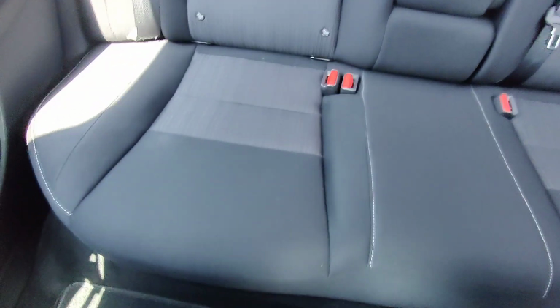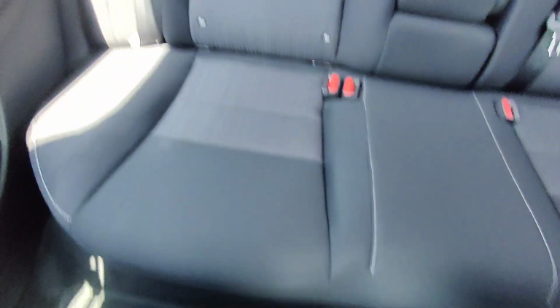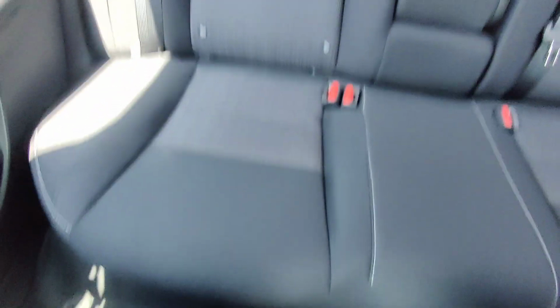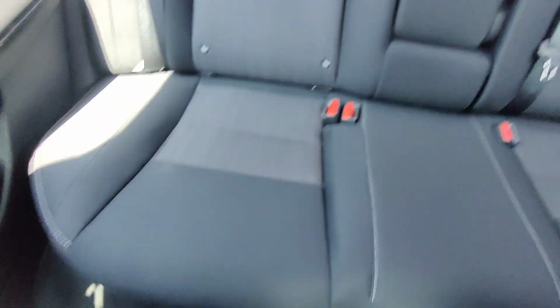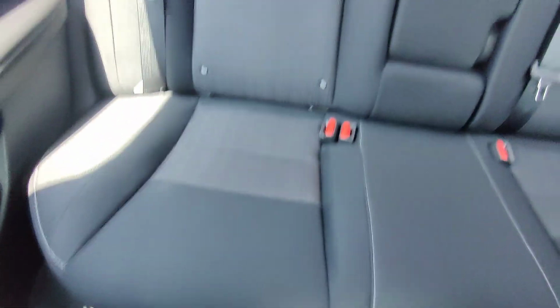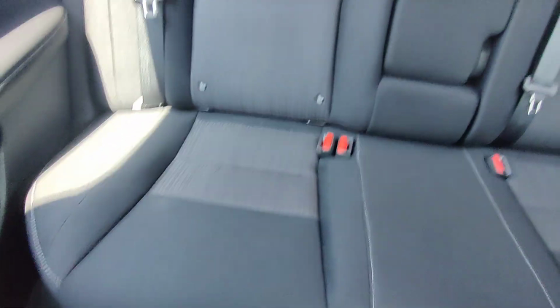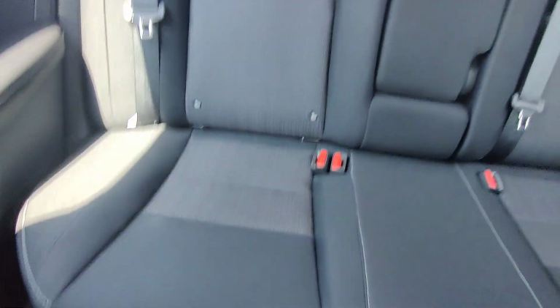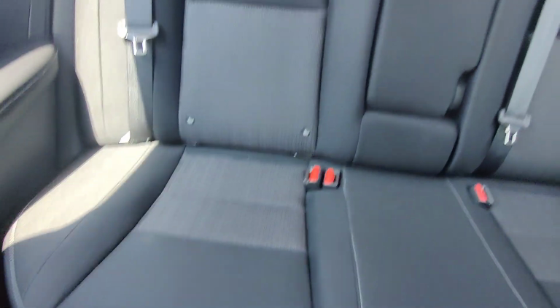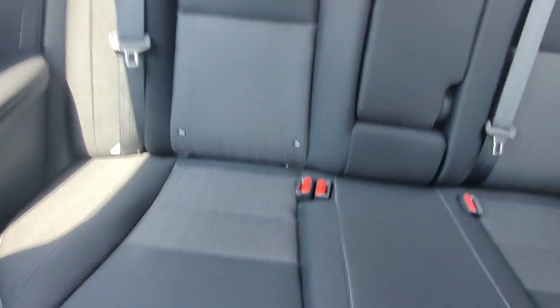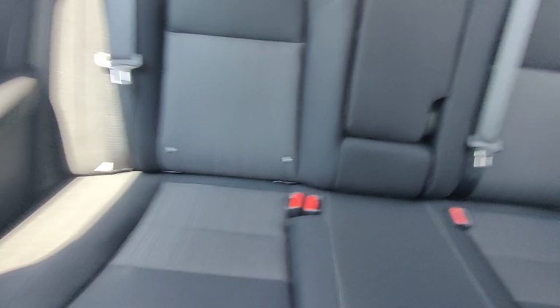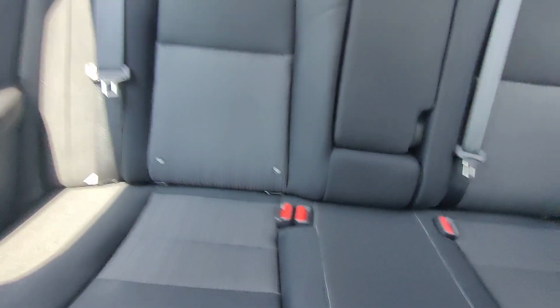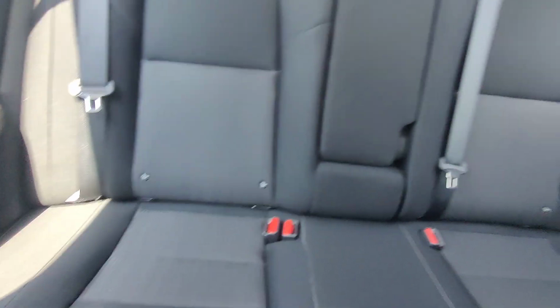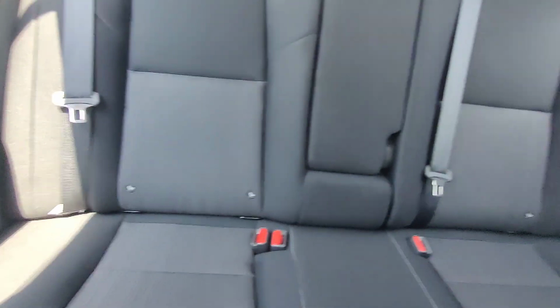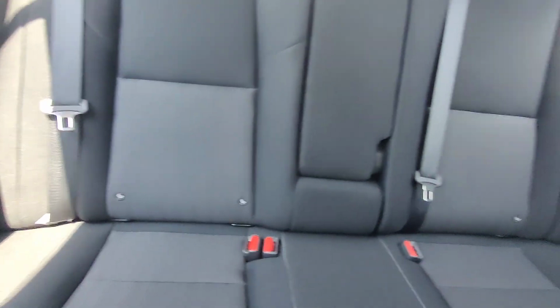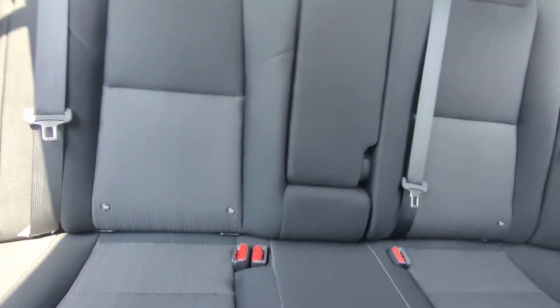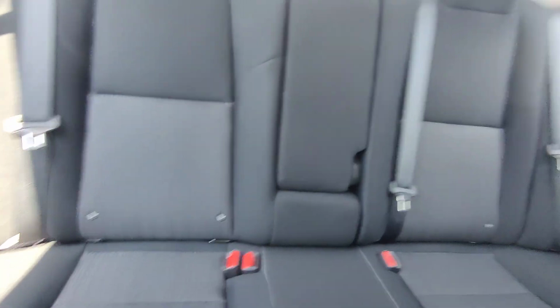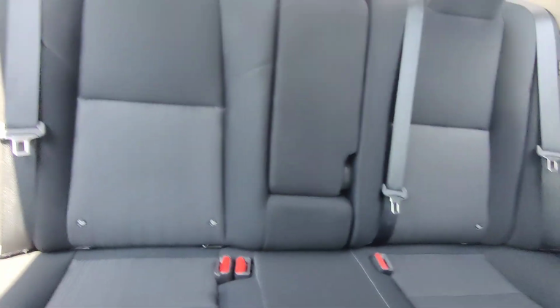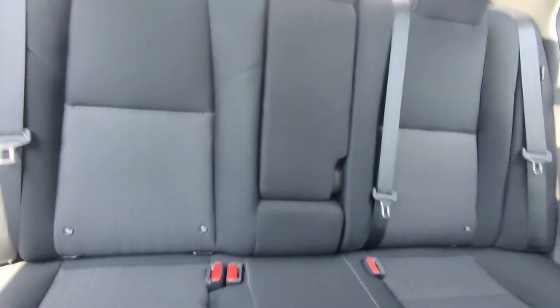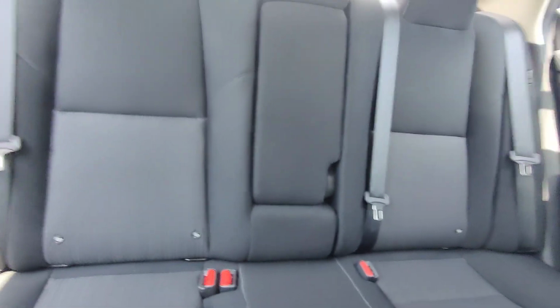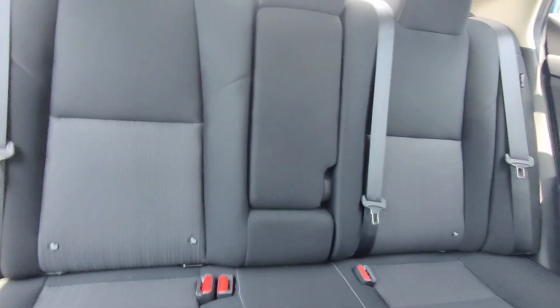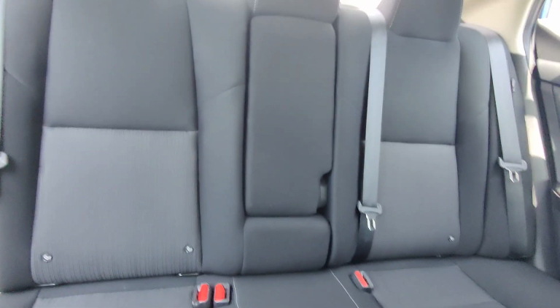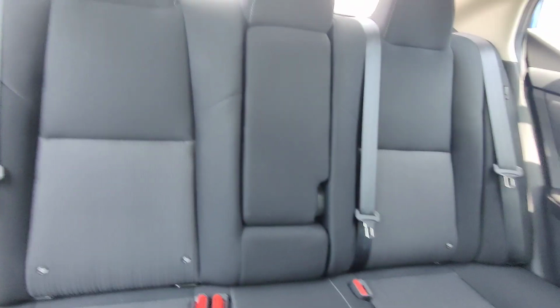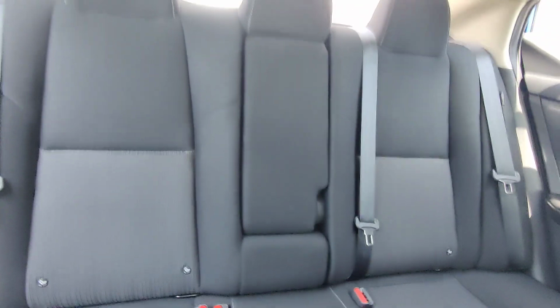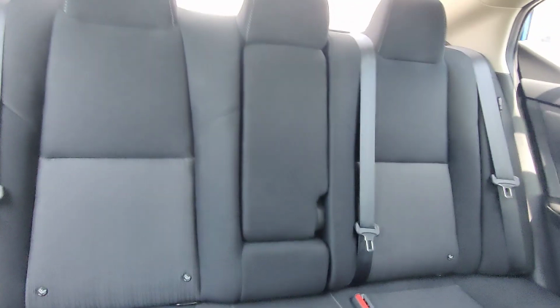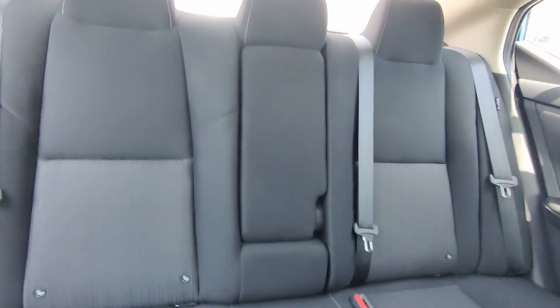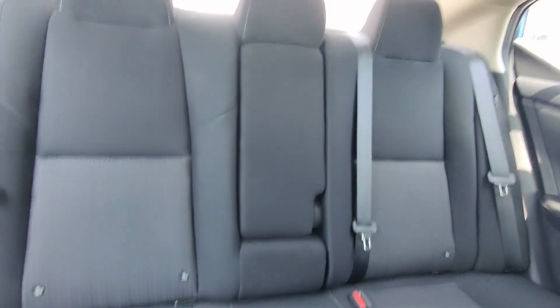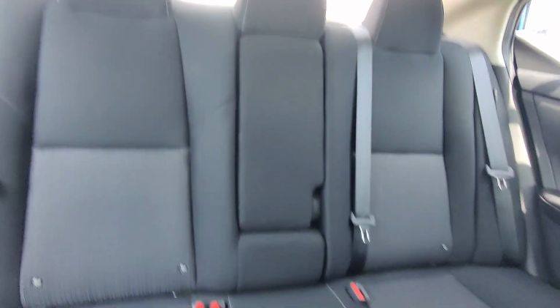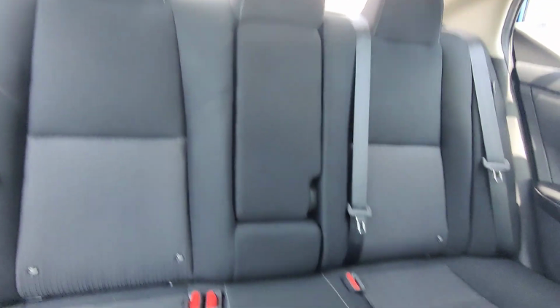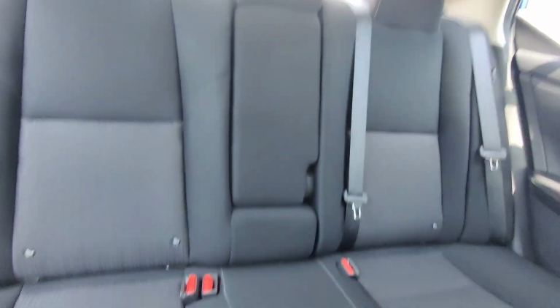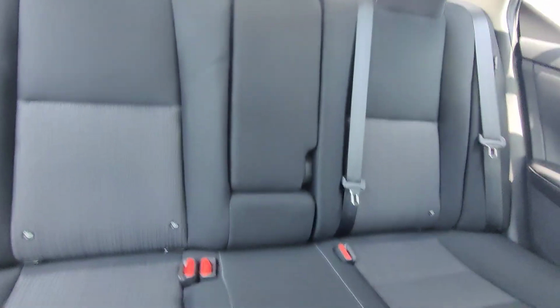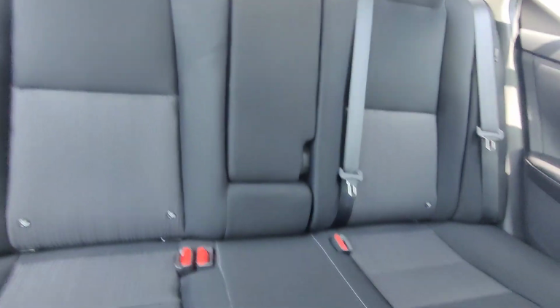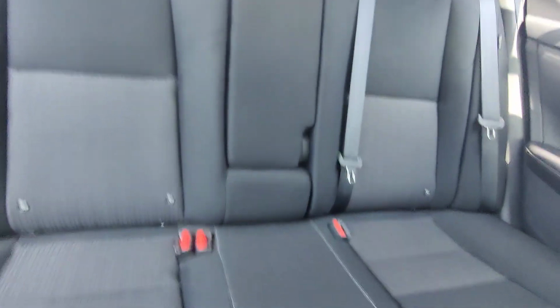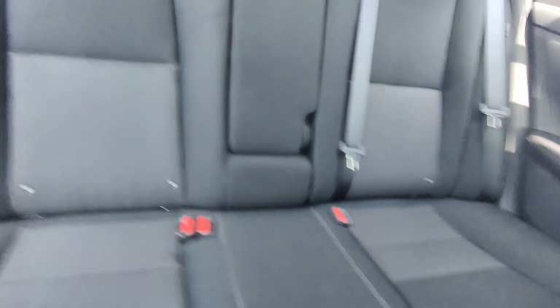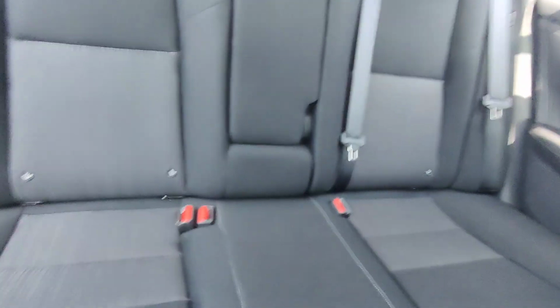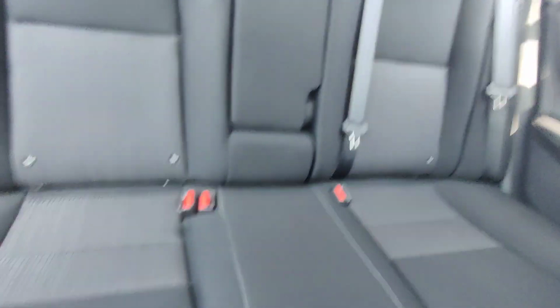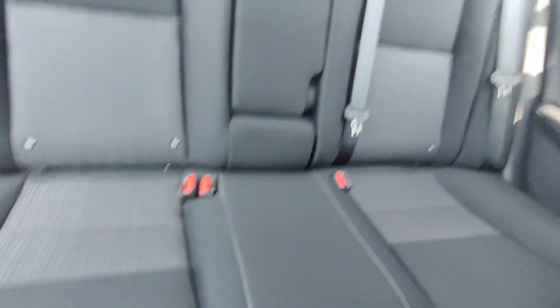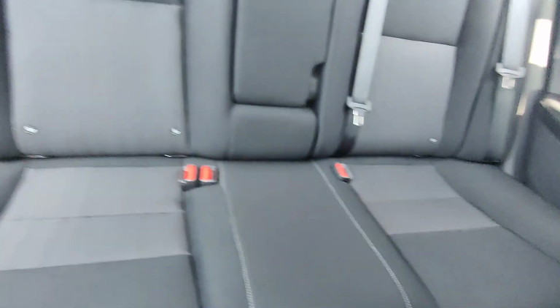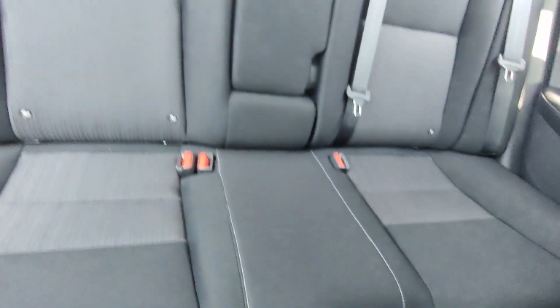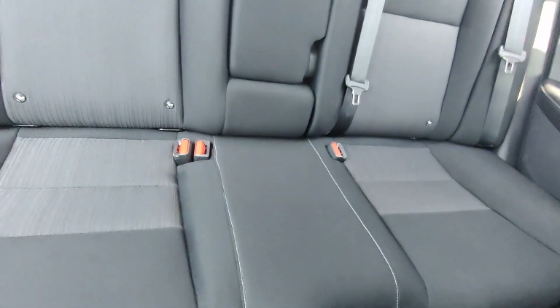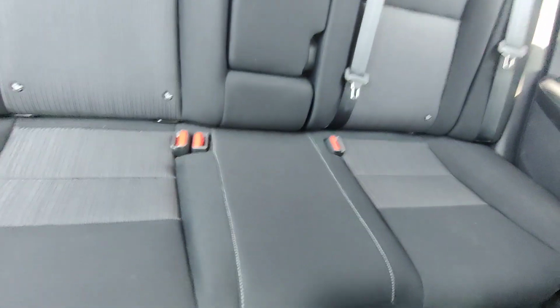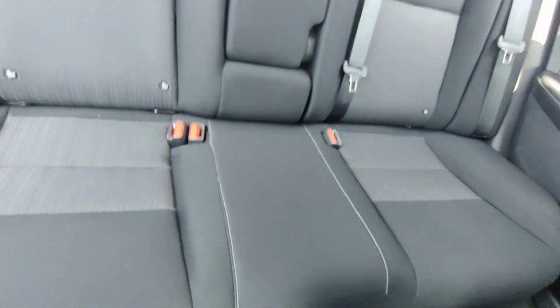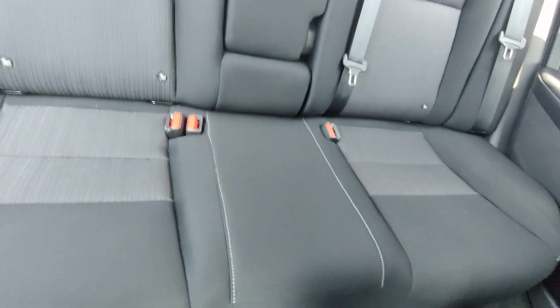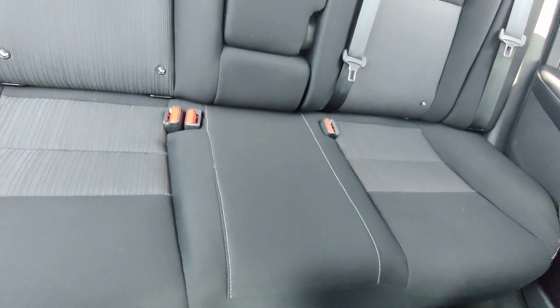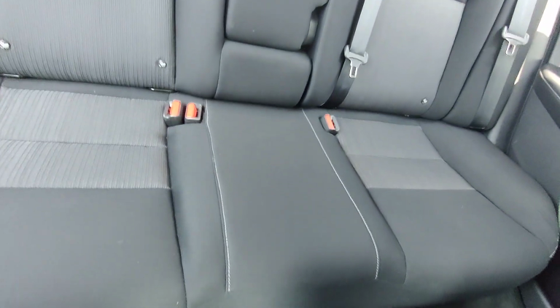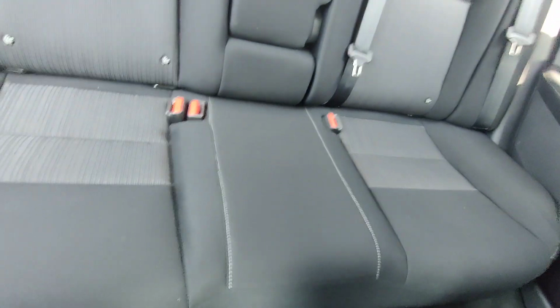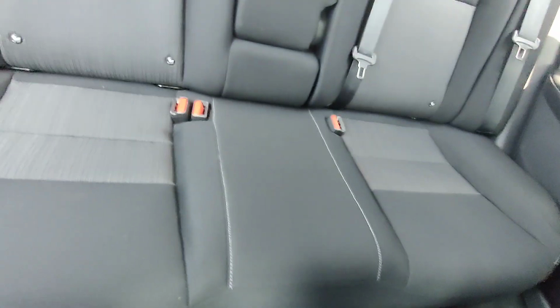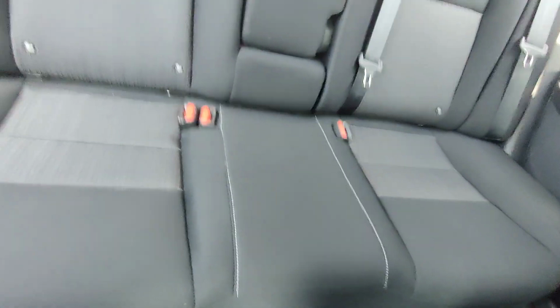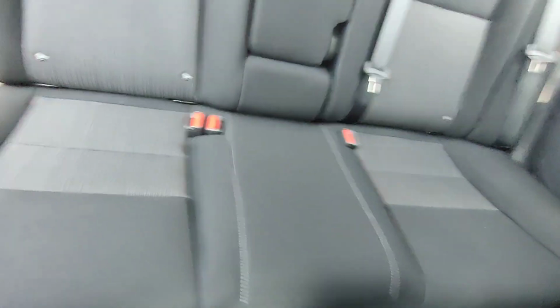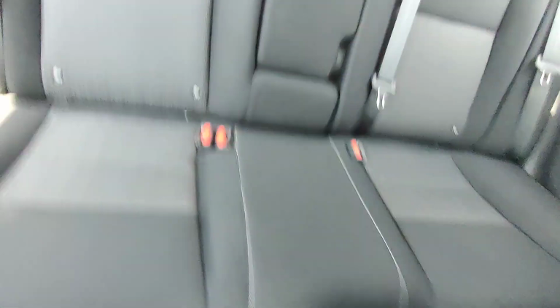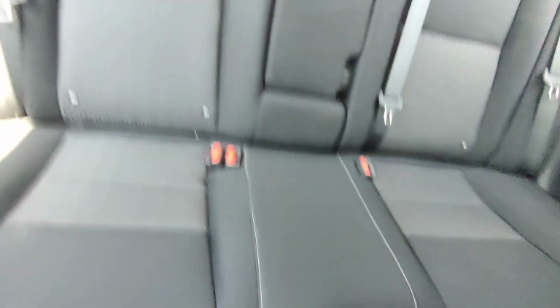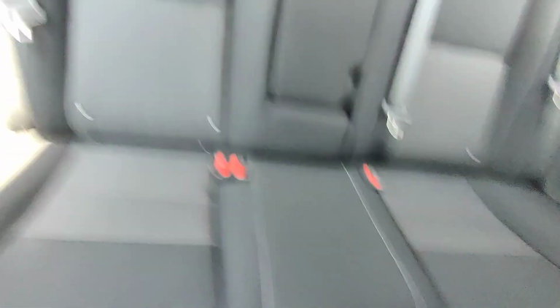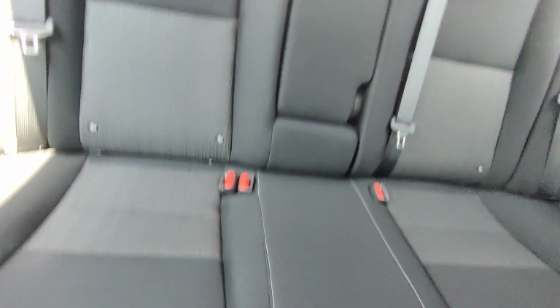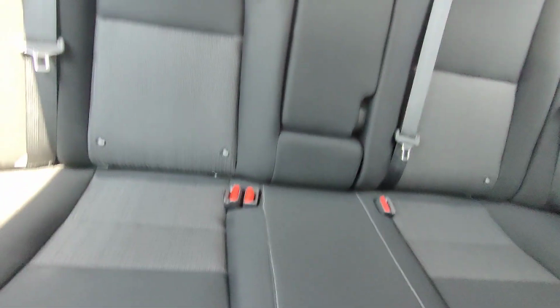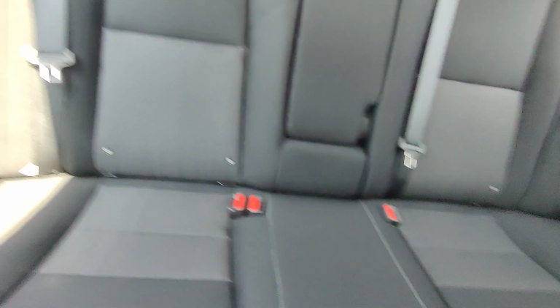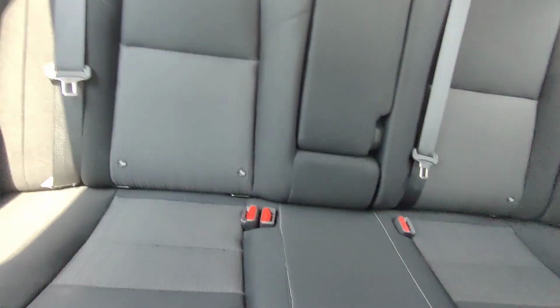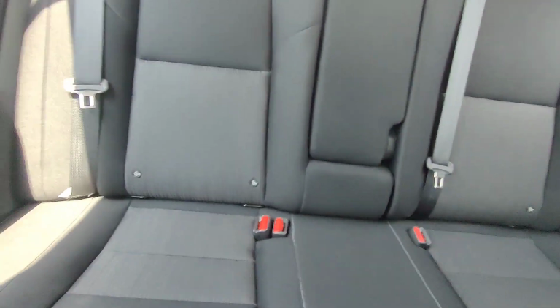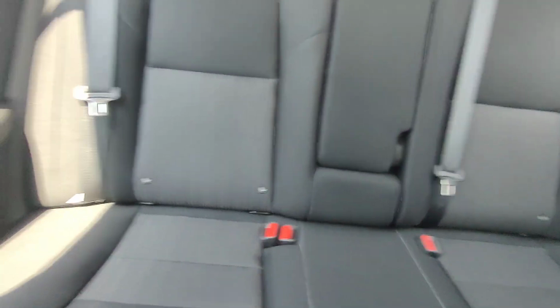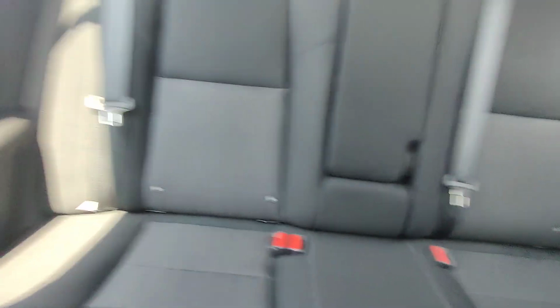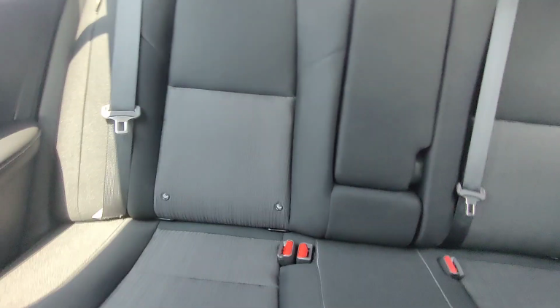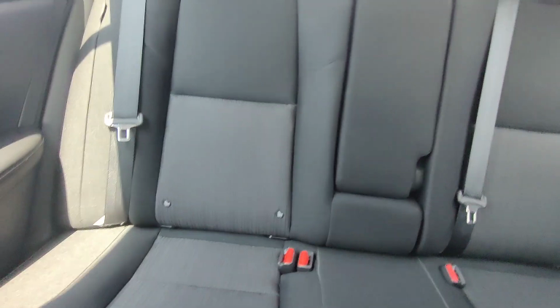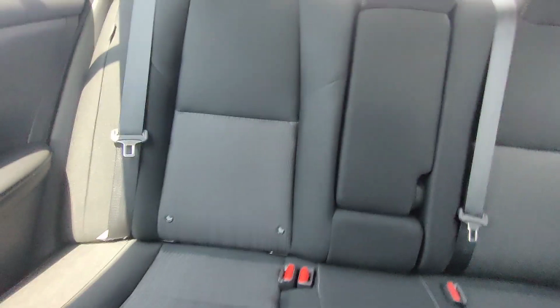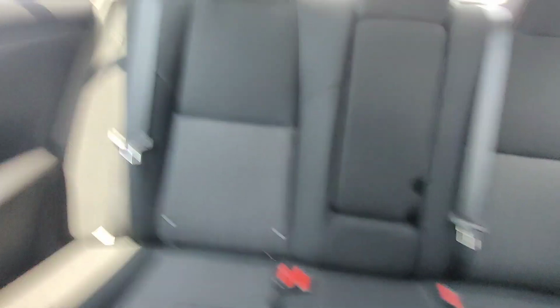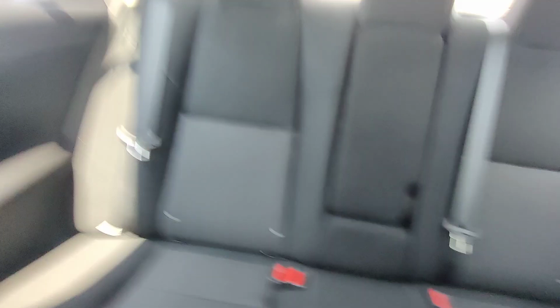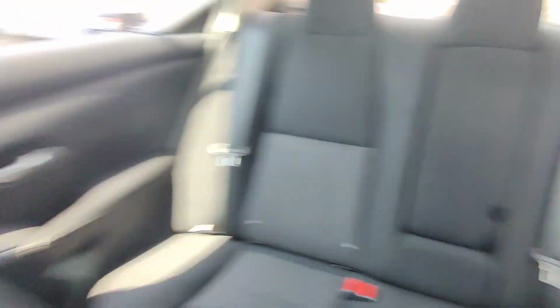Back seats are in the same condition — just fantastic. I mean, it's only got 14,000 miles on it. The vehicle is in pristine condition.